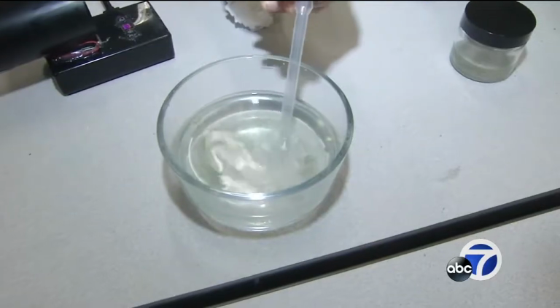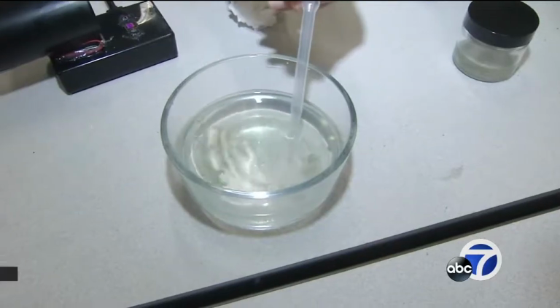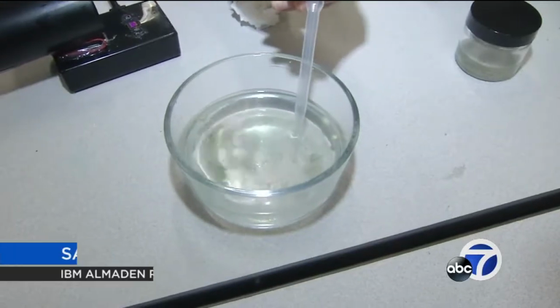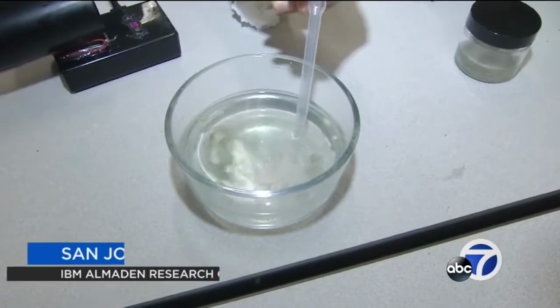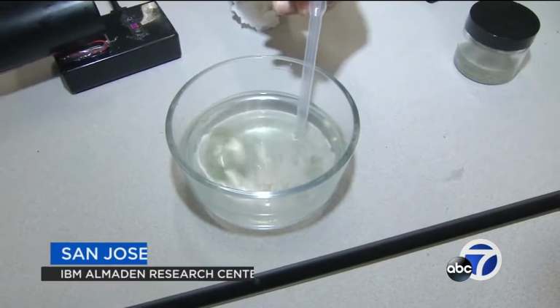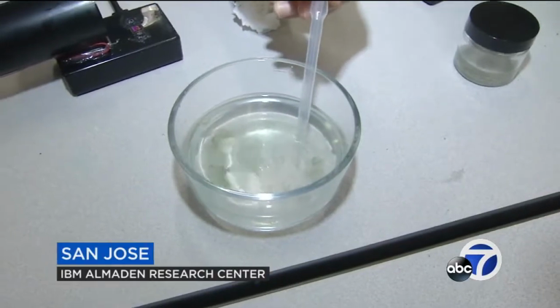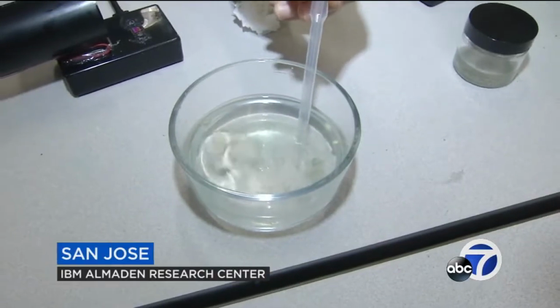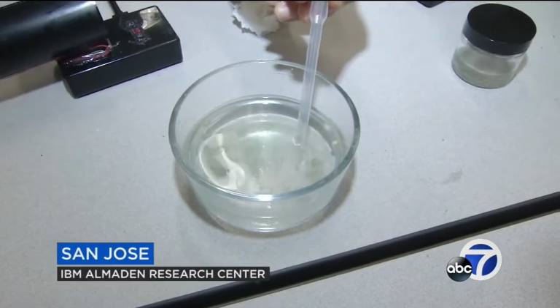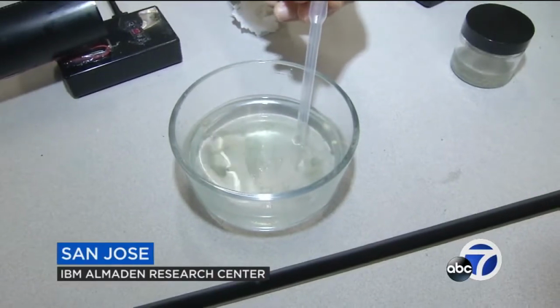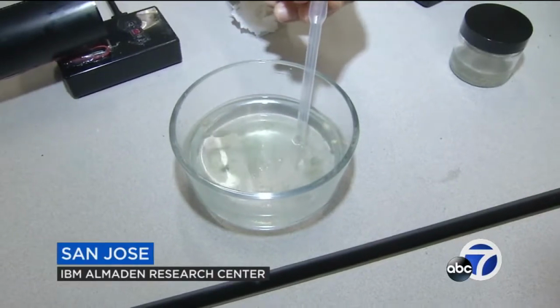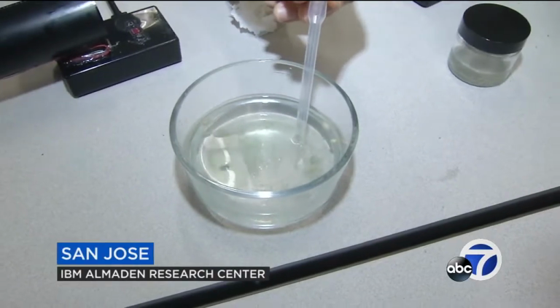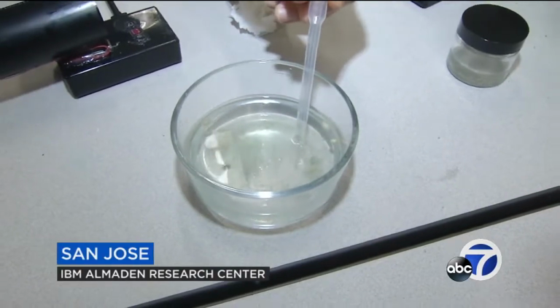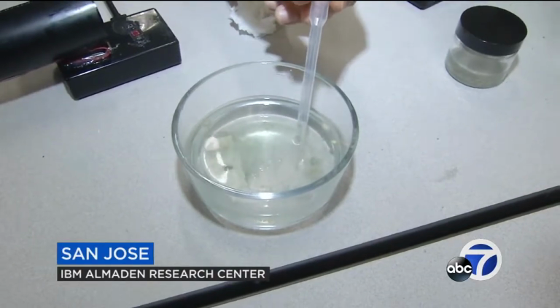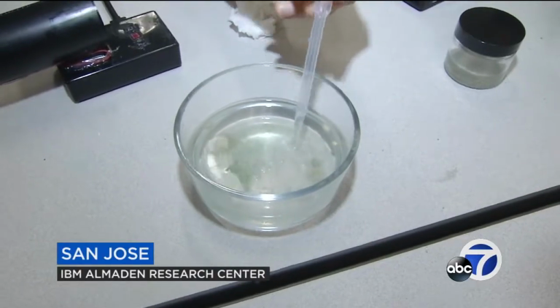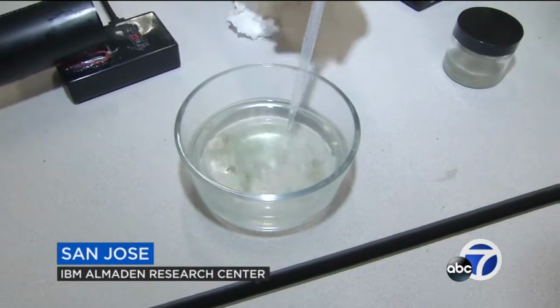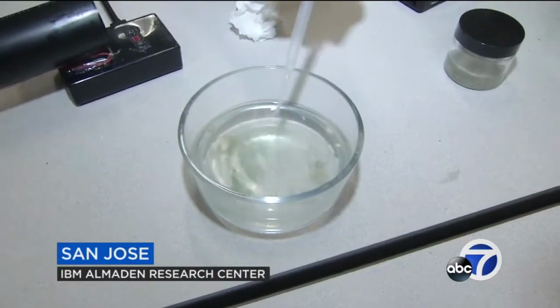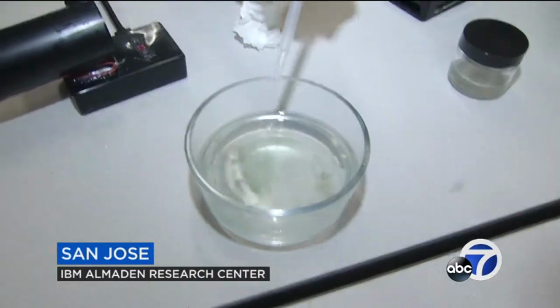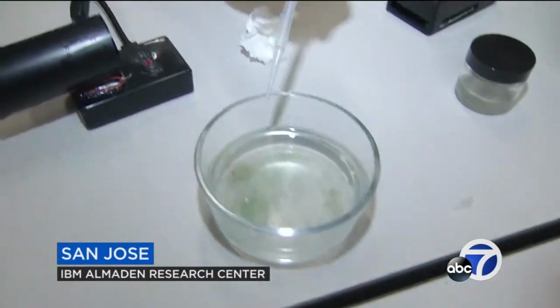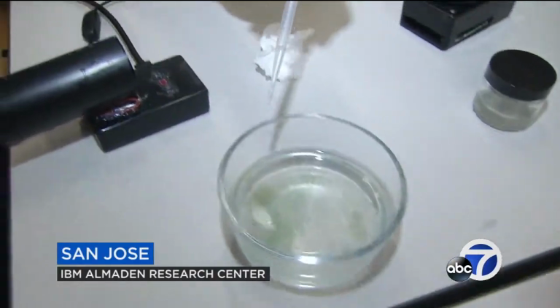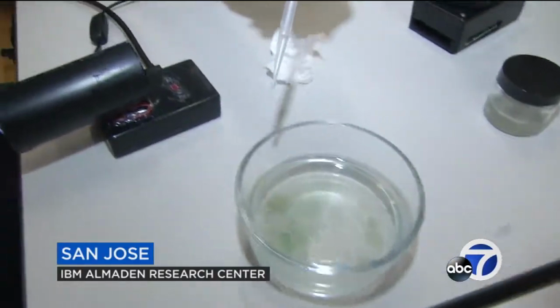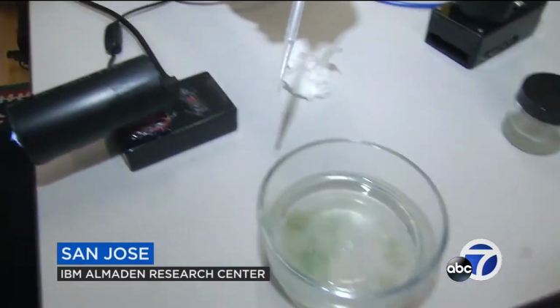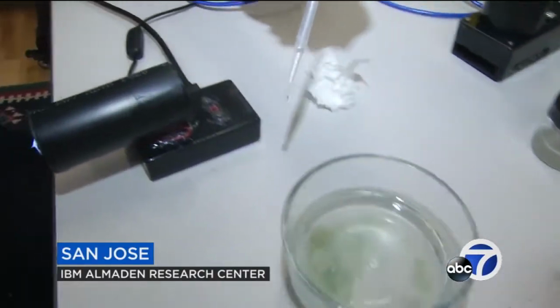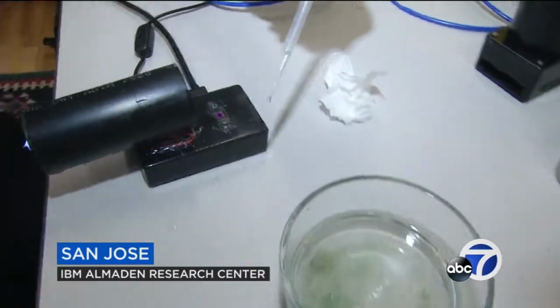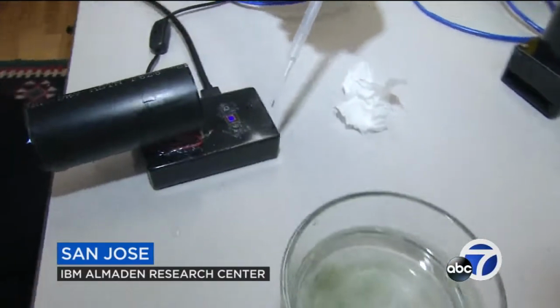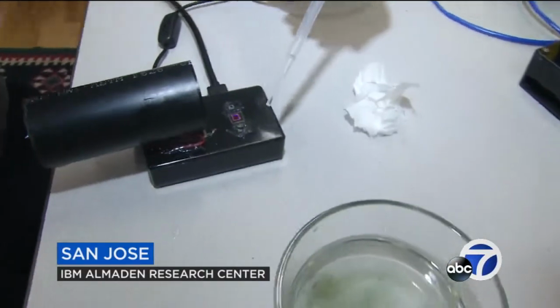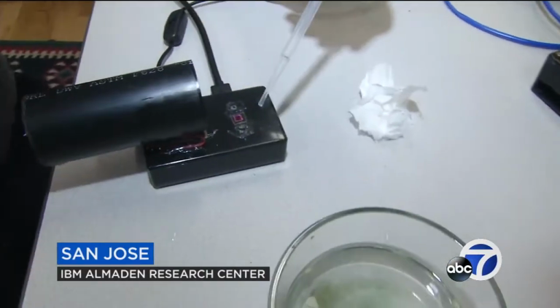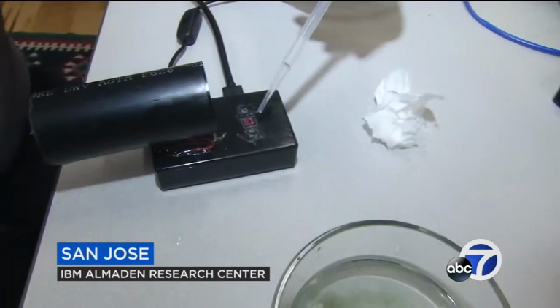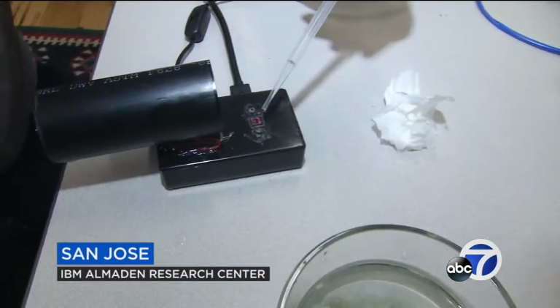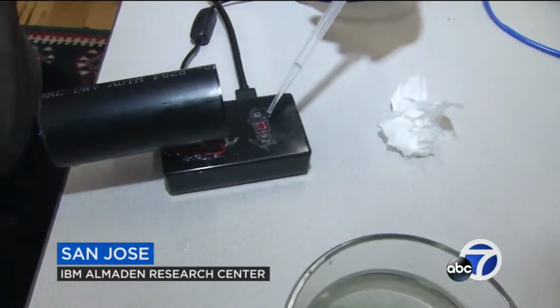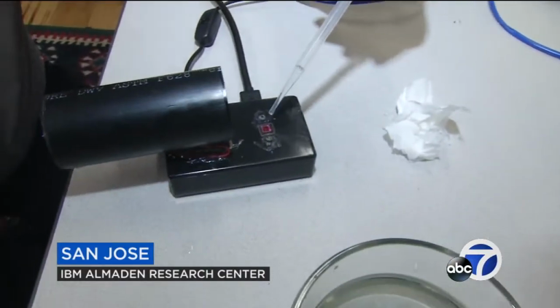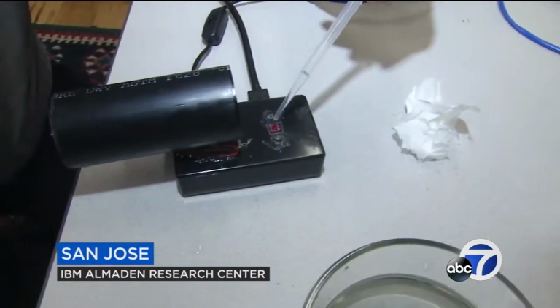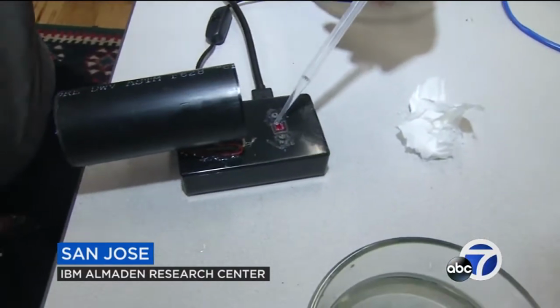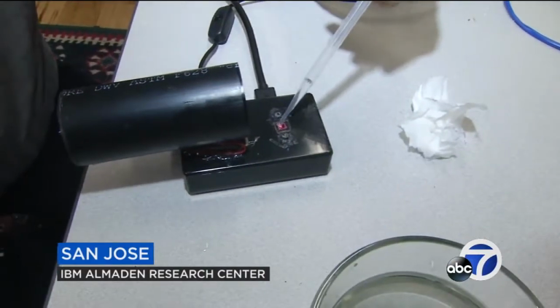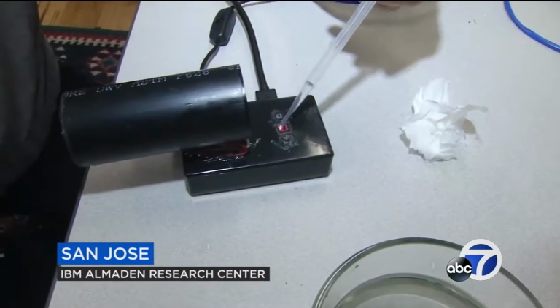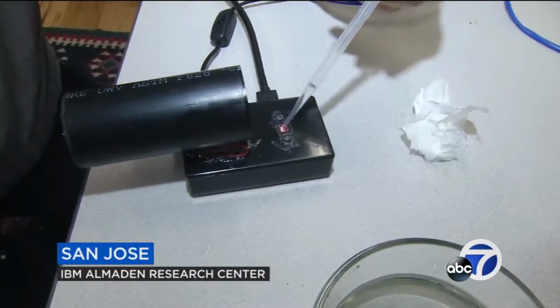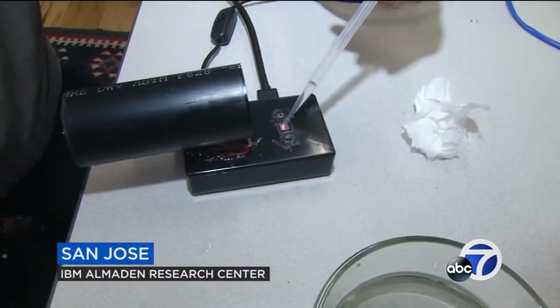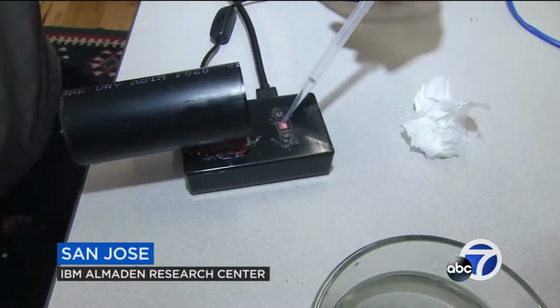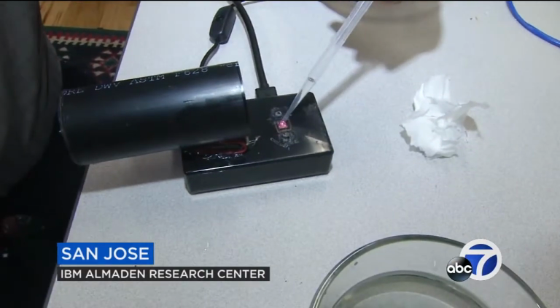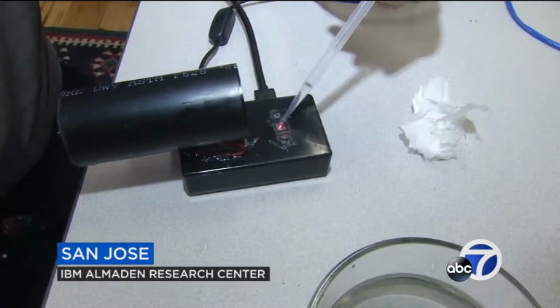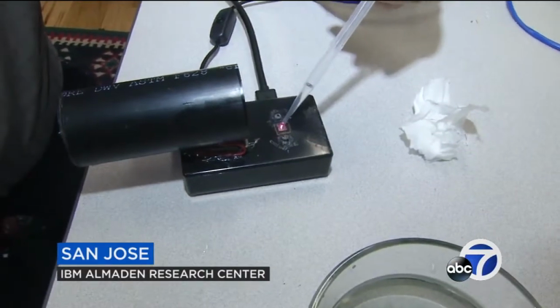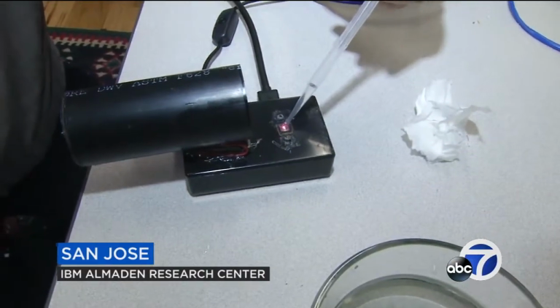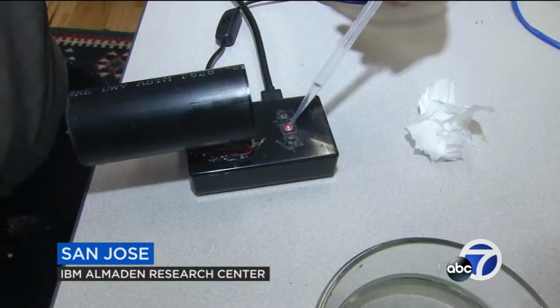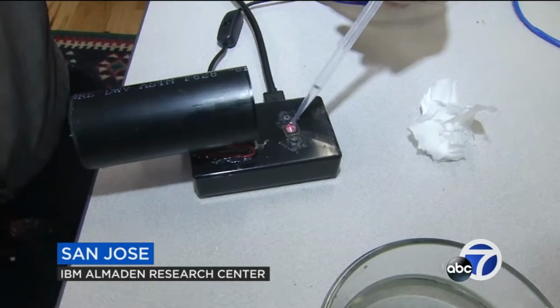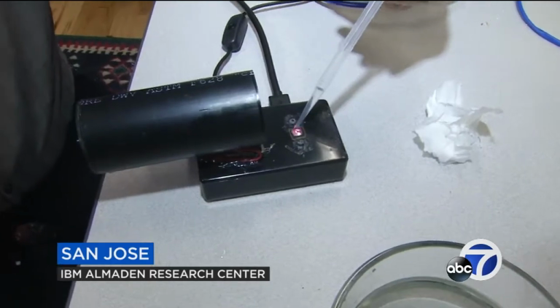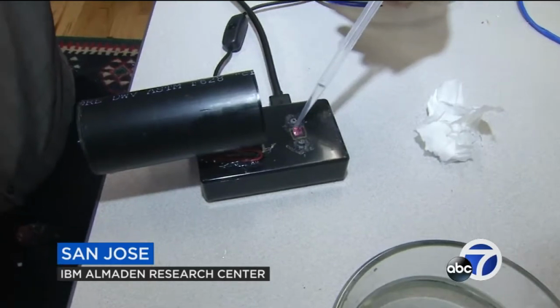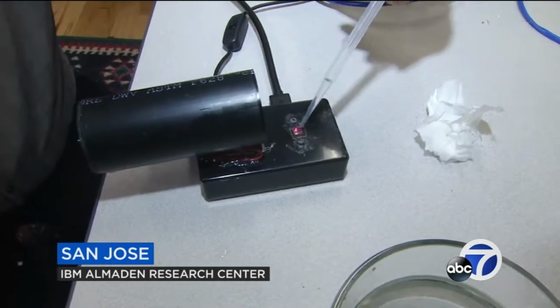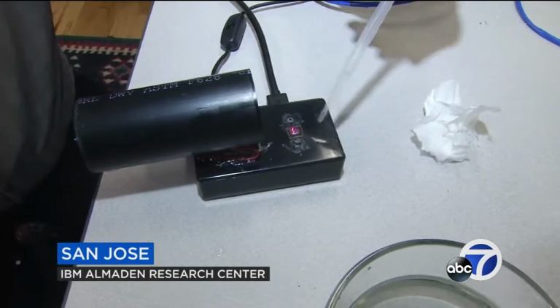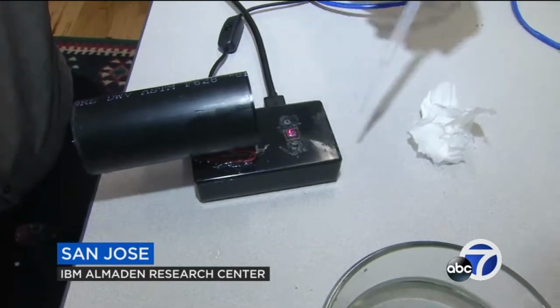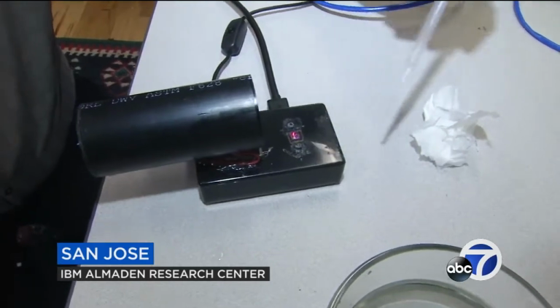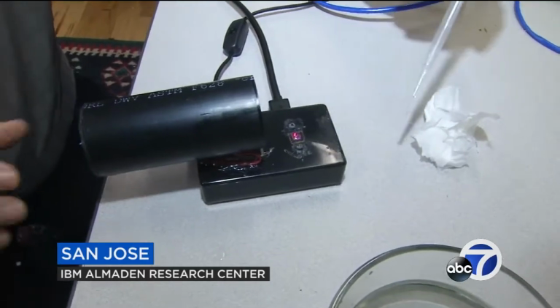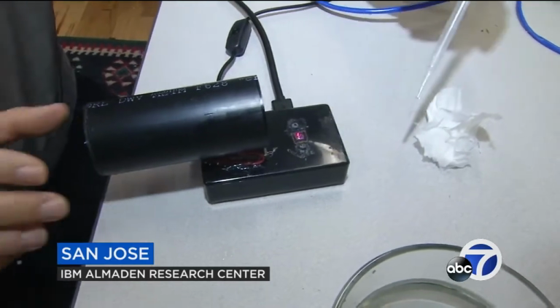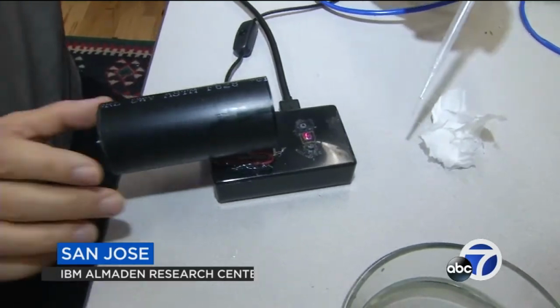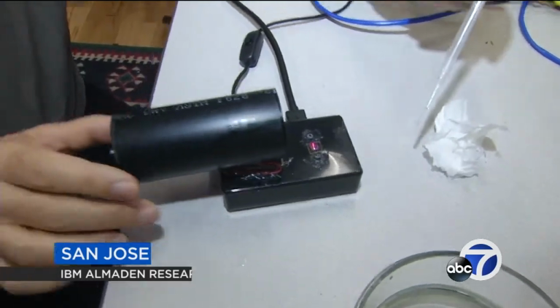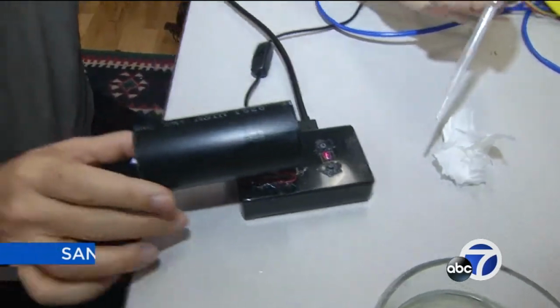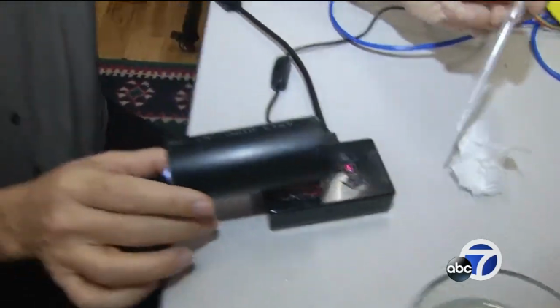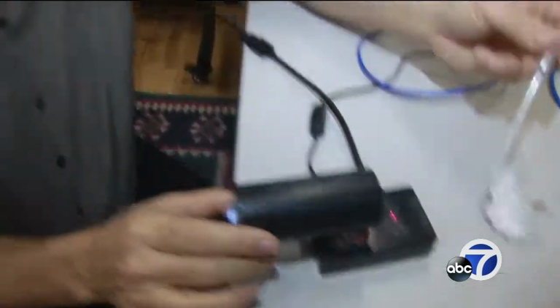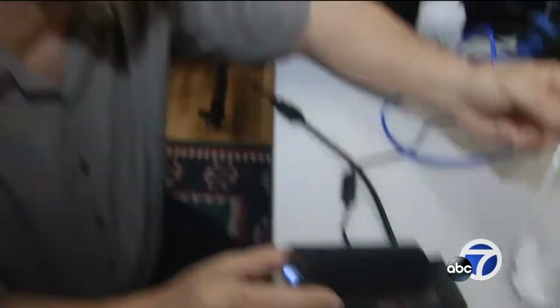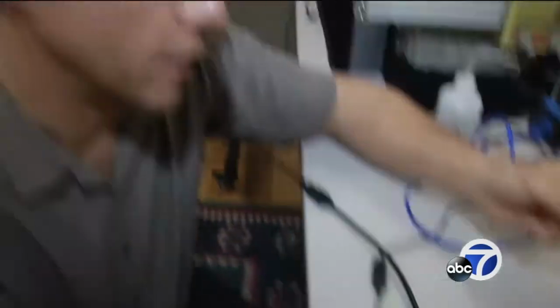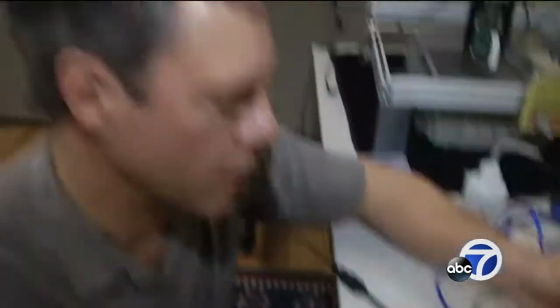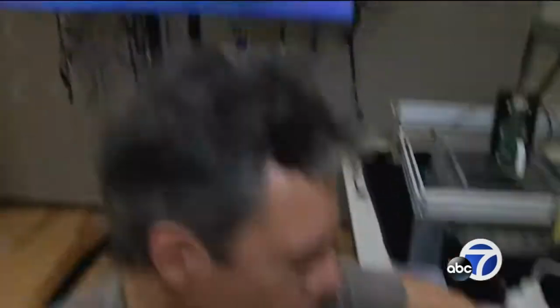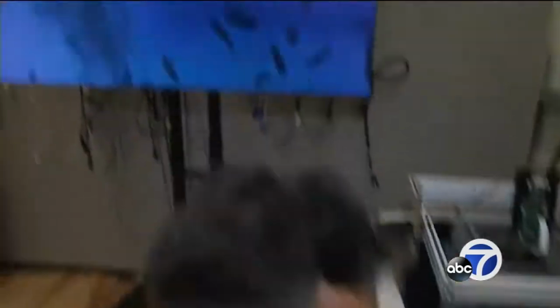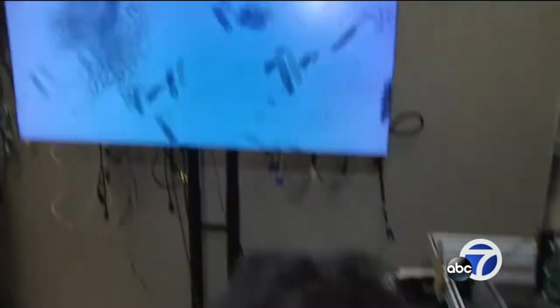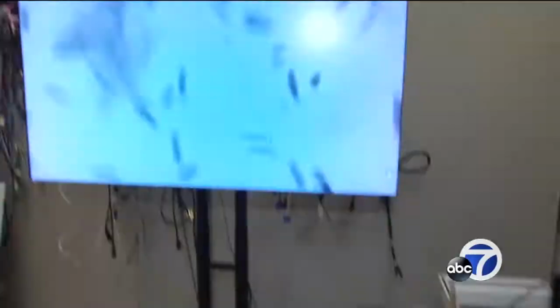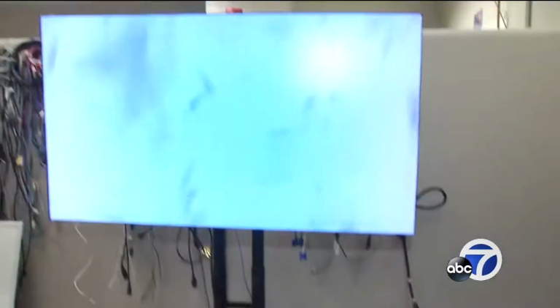Tom Zimmerman holds a long list of patents. His latest invention could become a major tool to track environmental change.